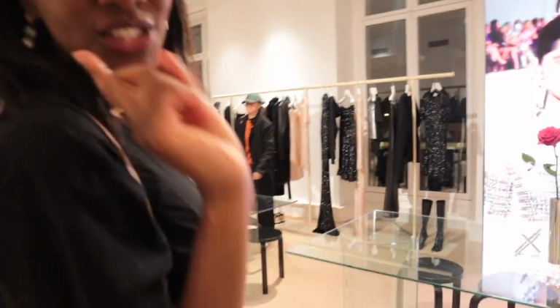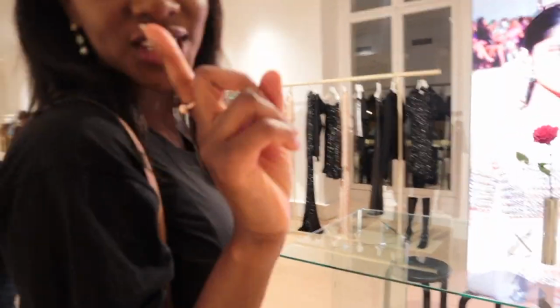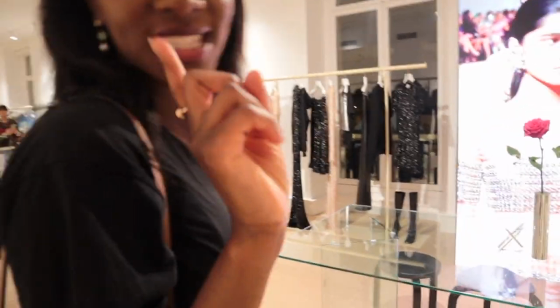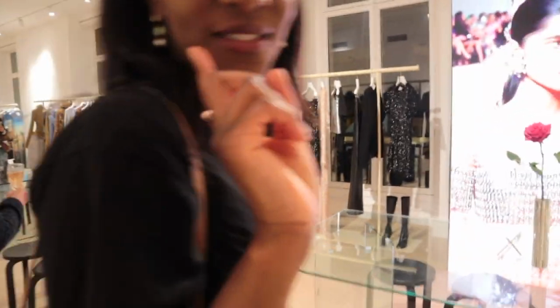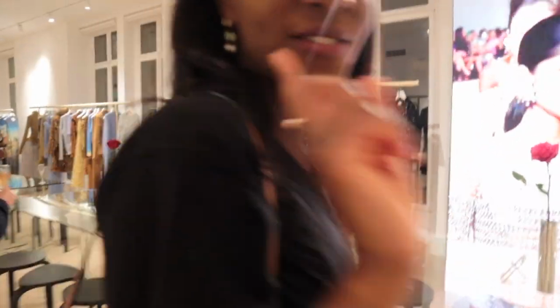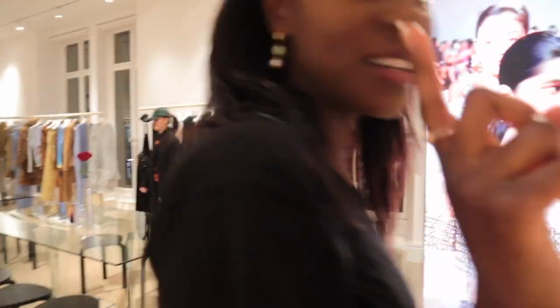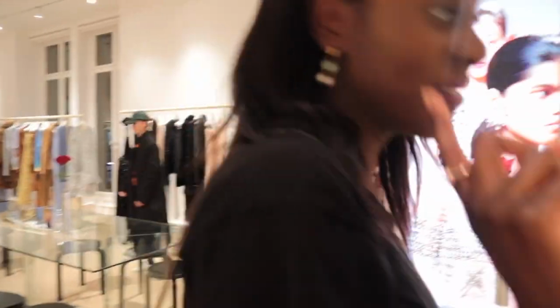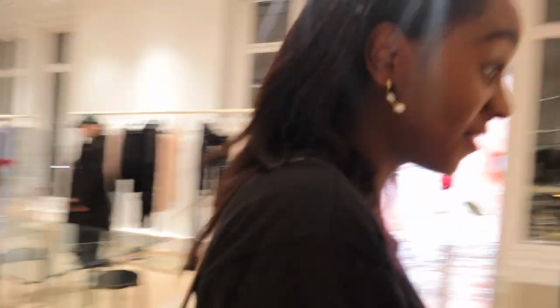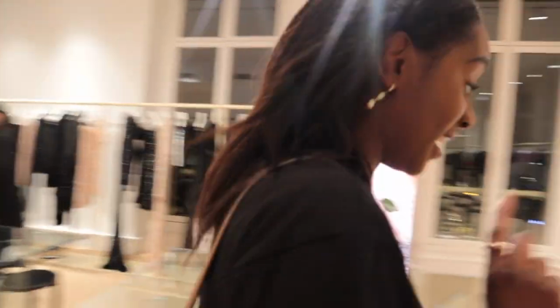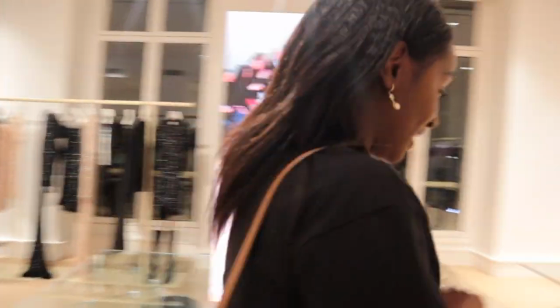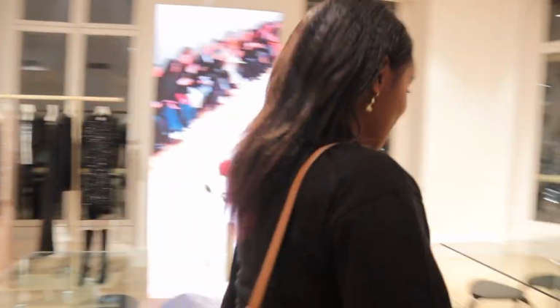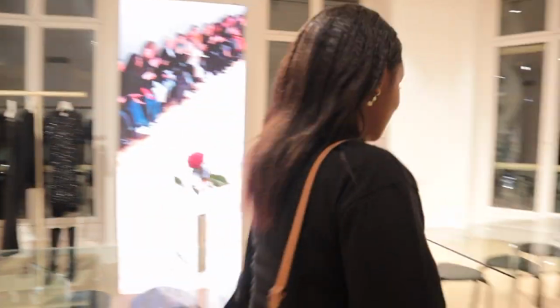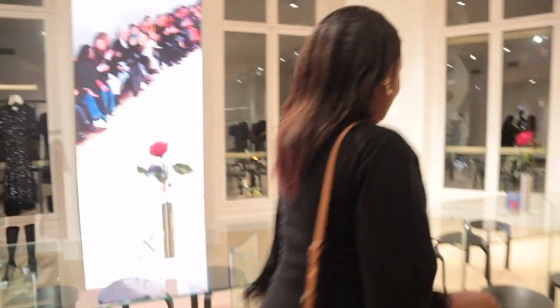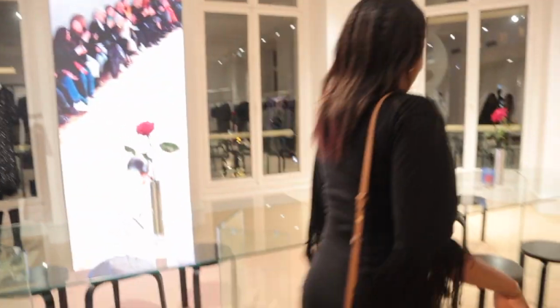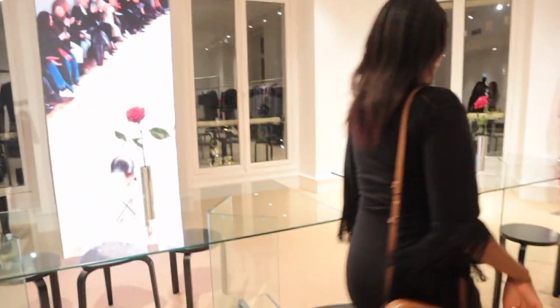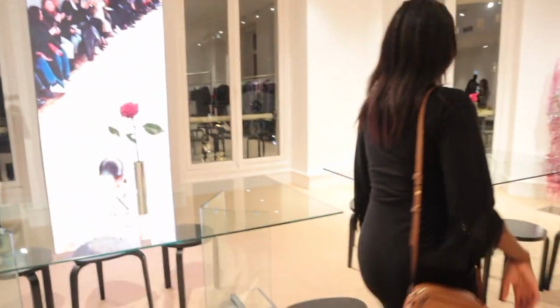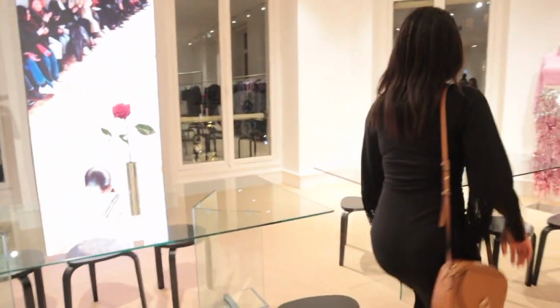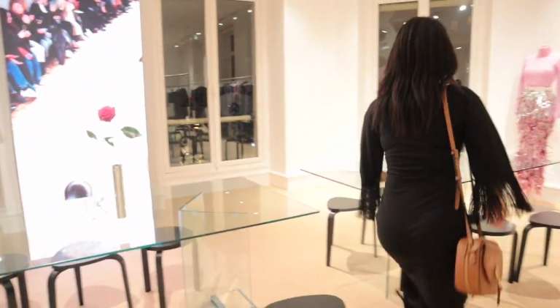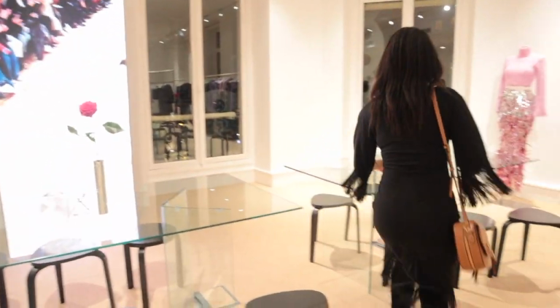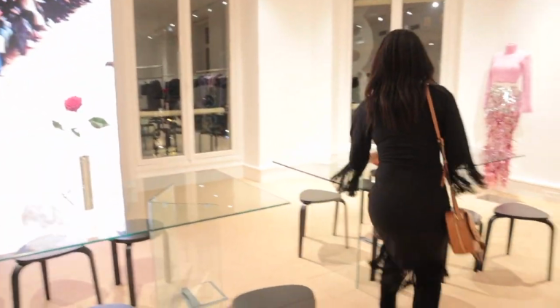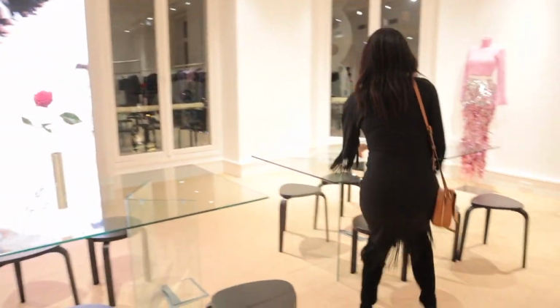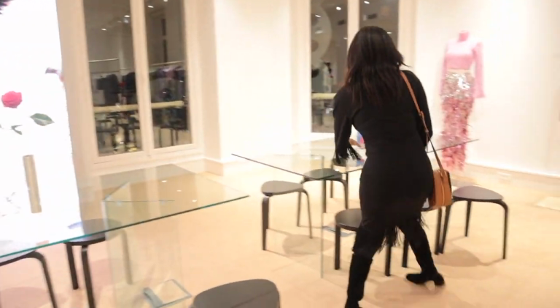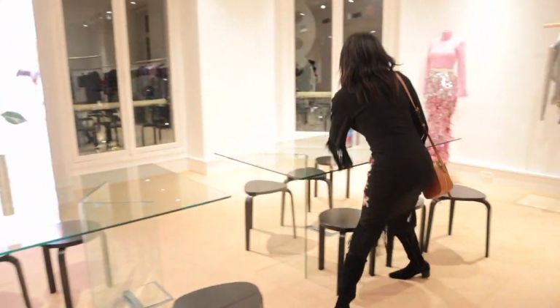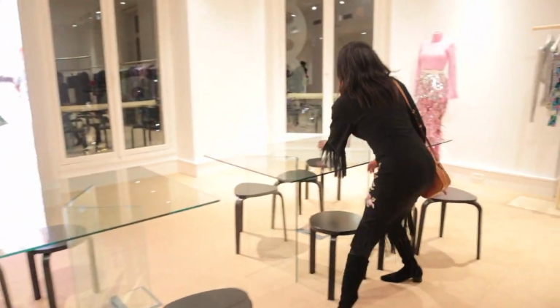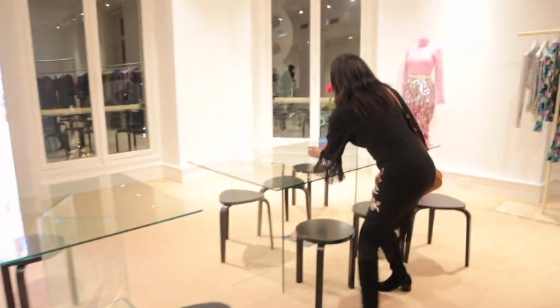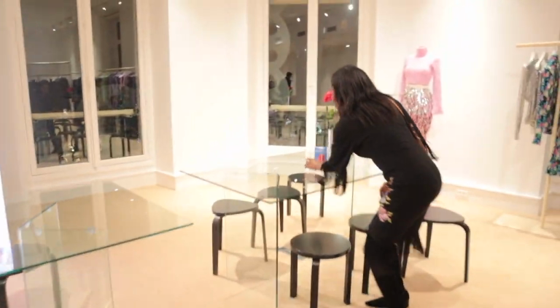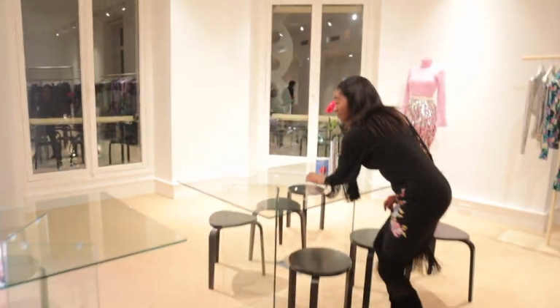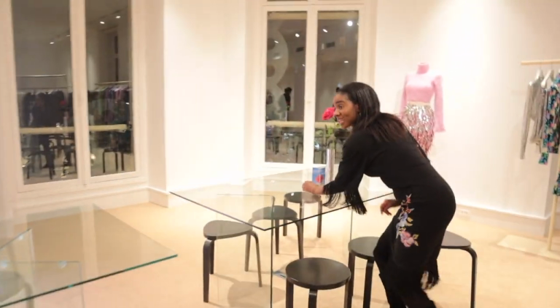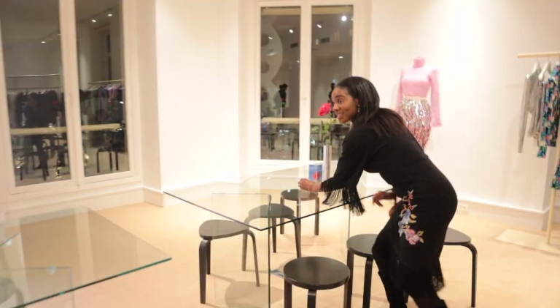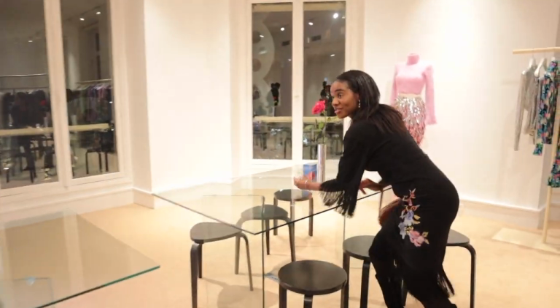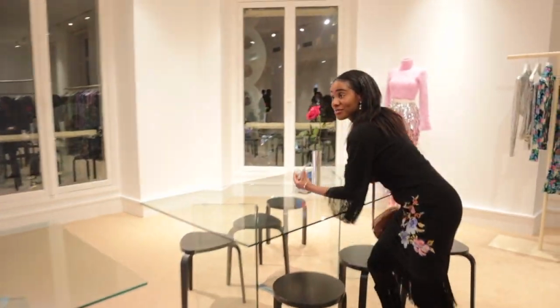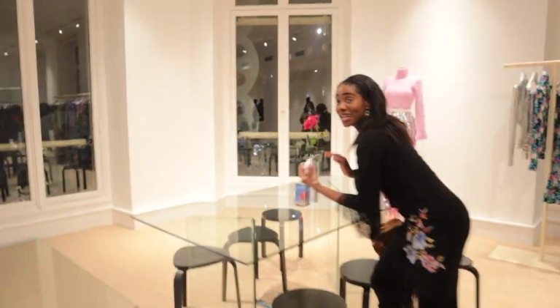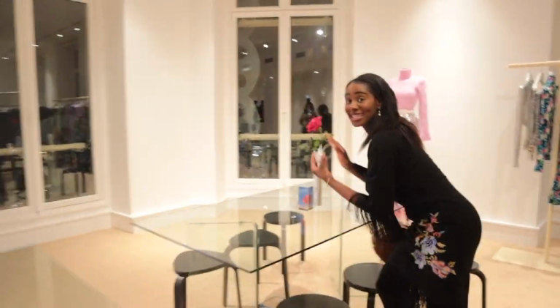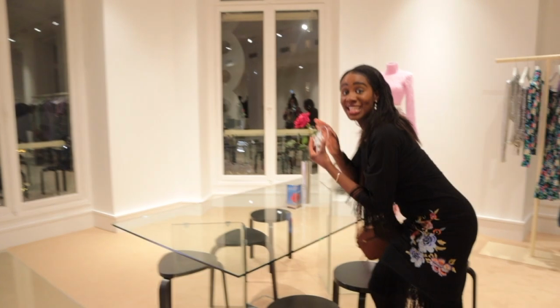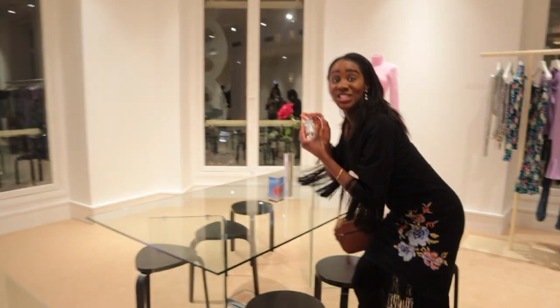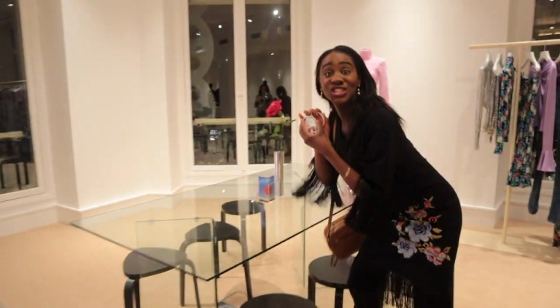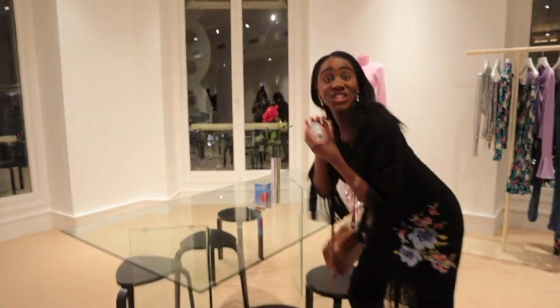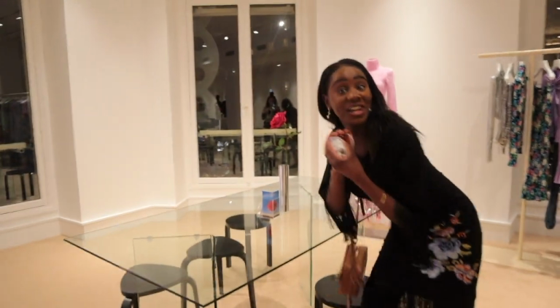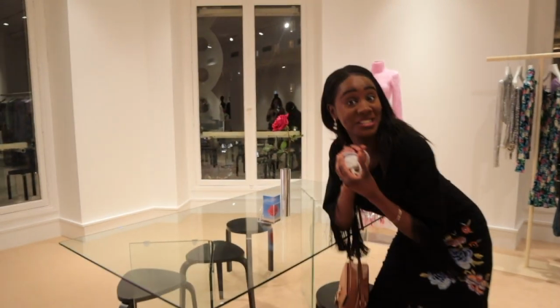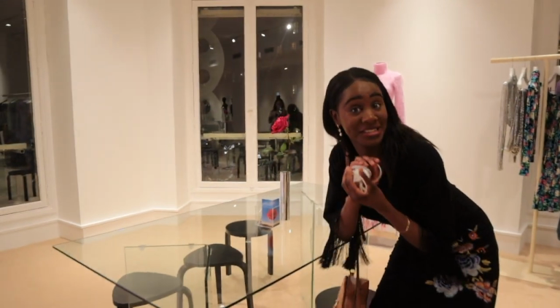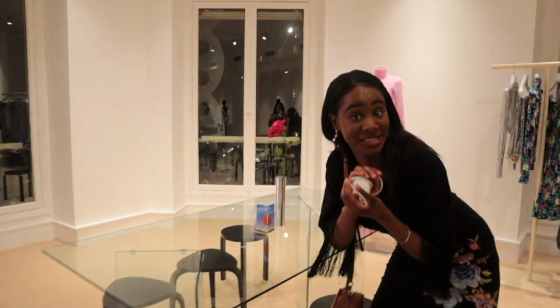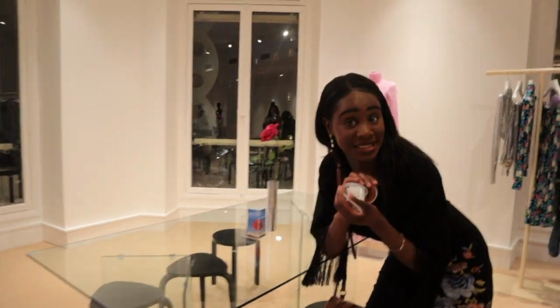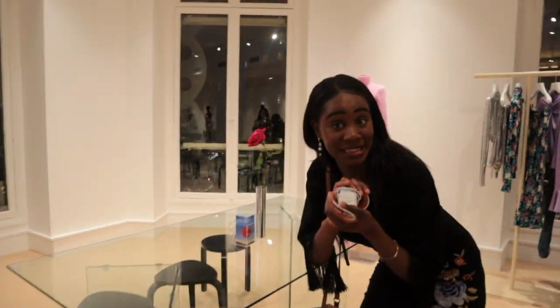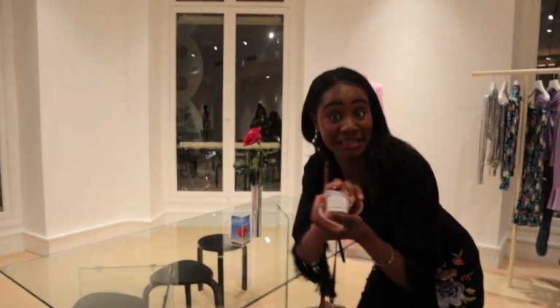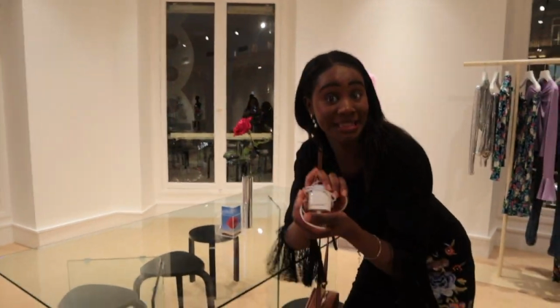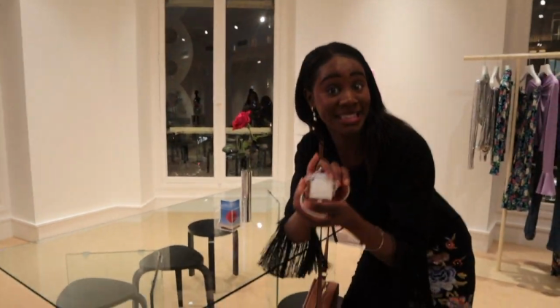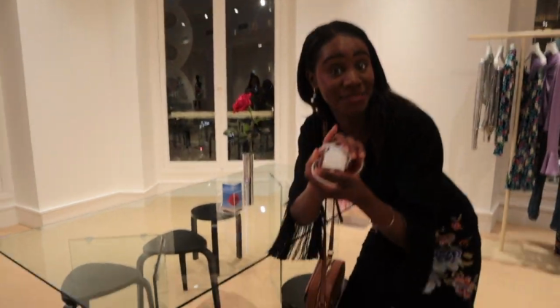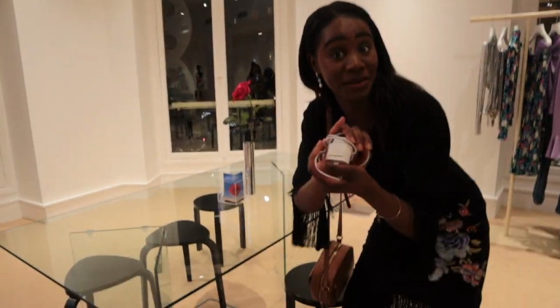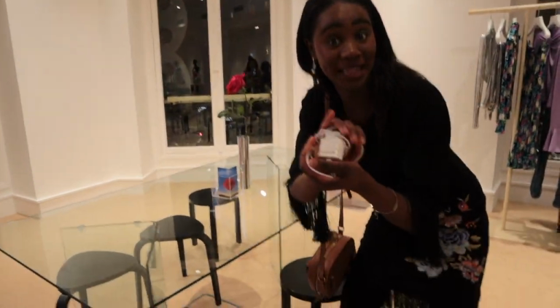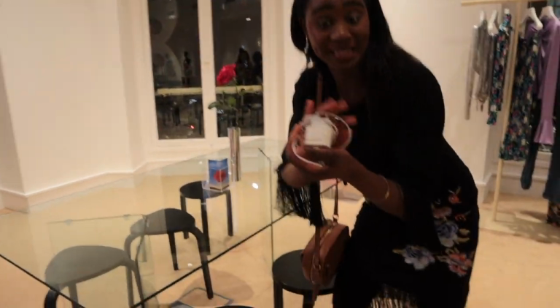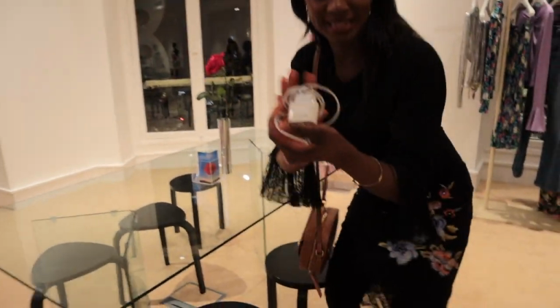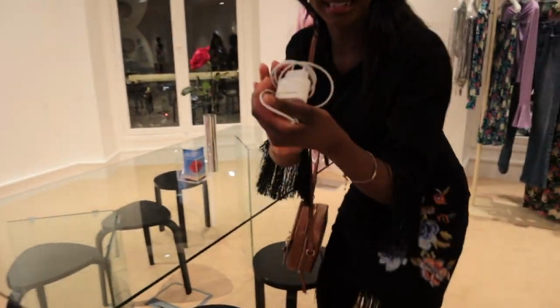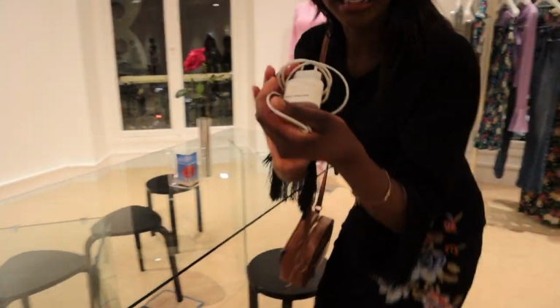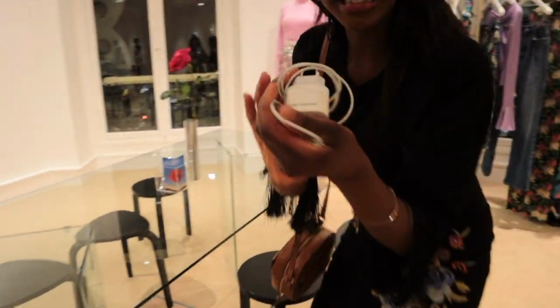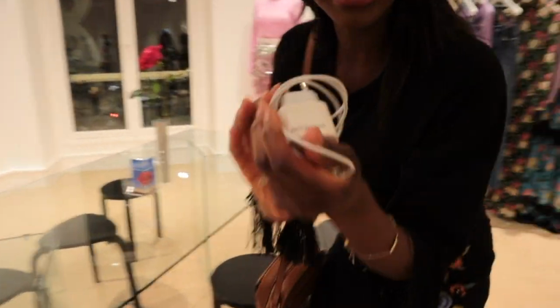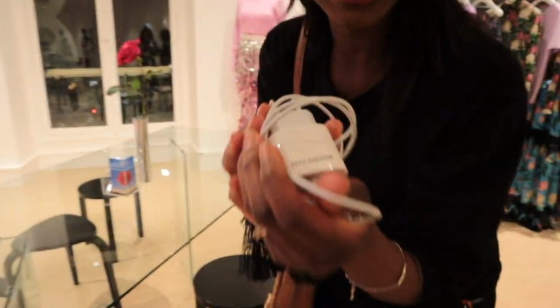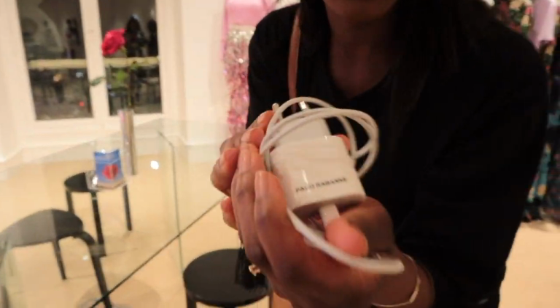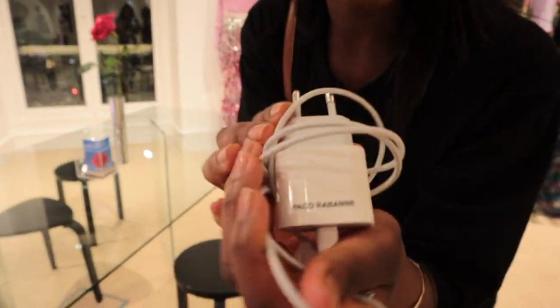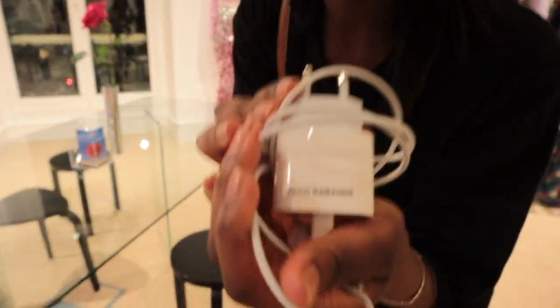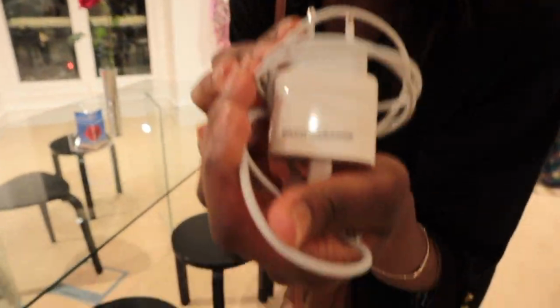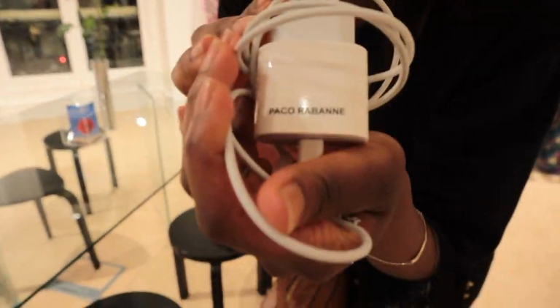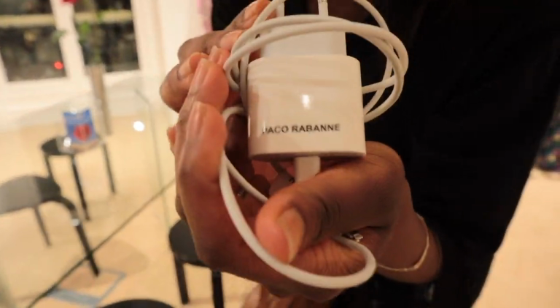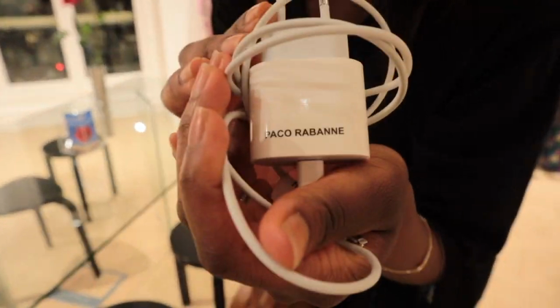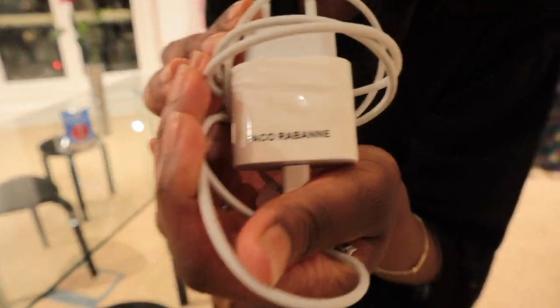Just a fun fact — they've got Paco Rabanne chargers in this place! Look at that!